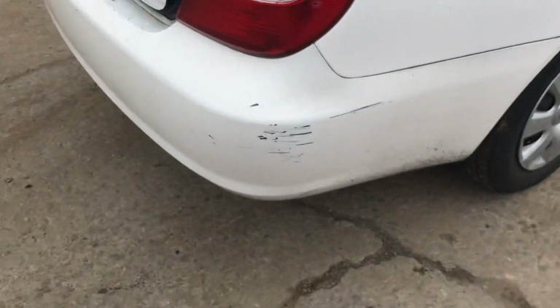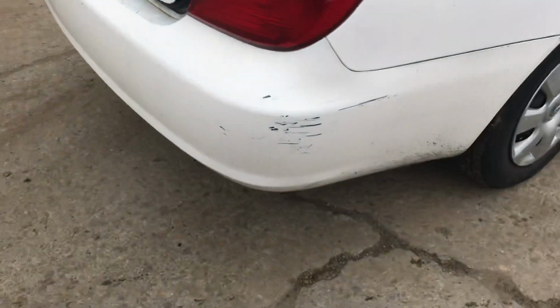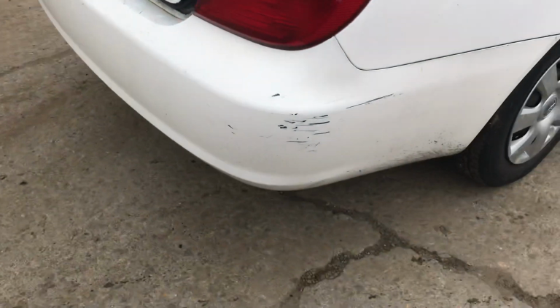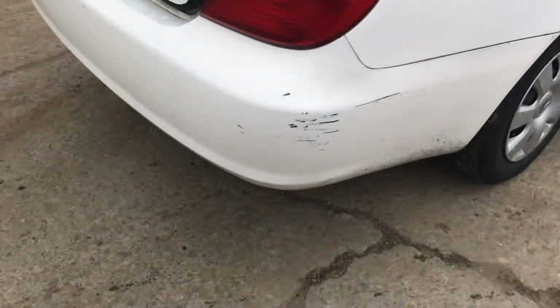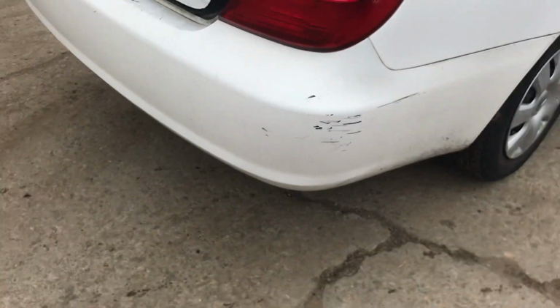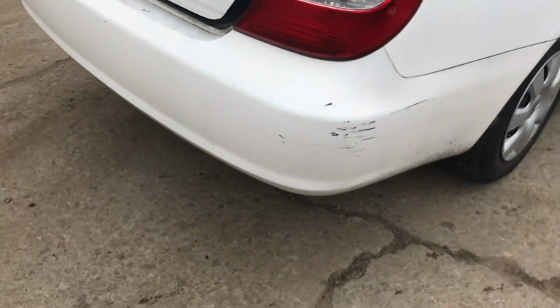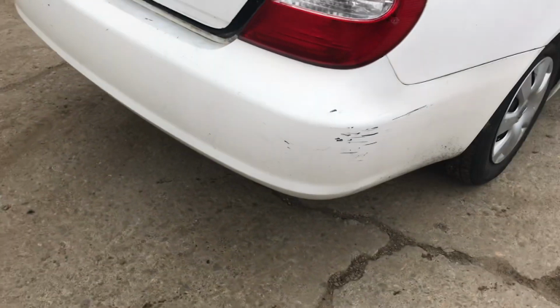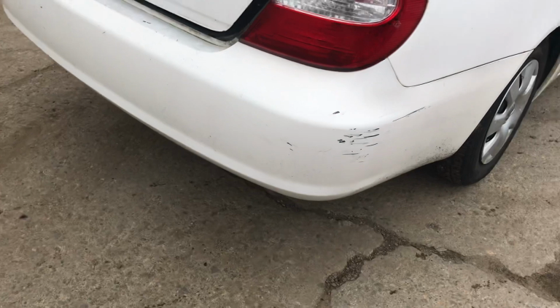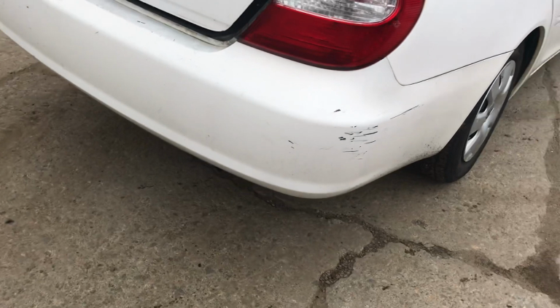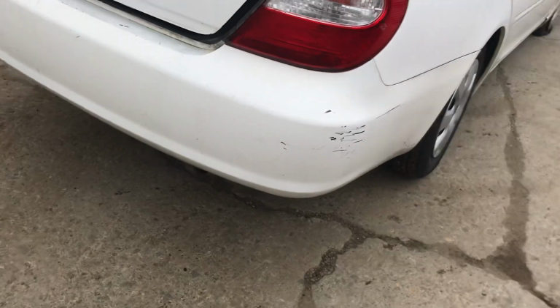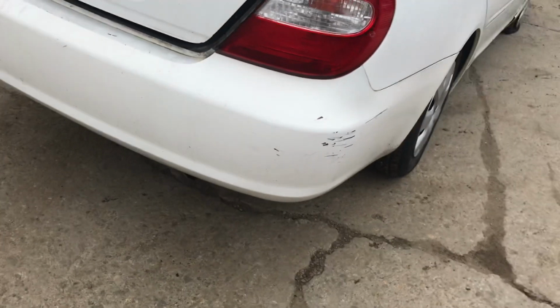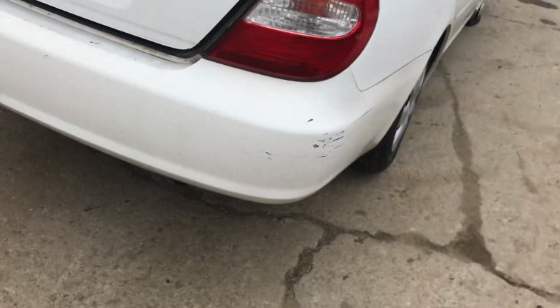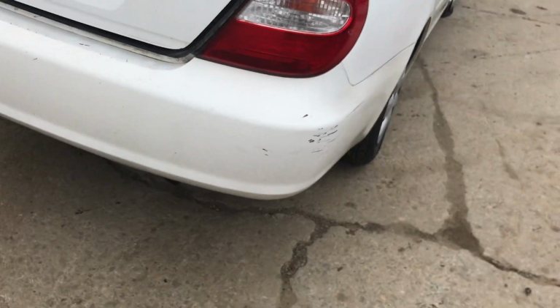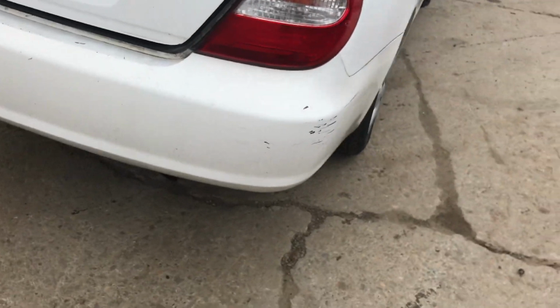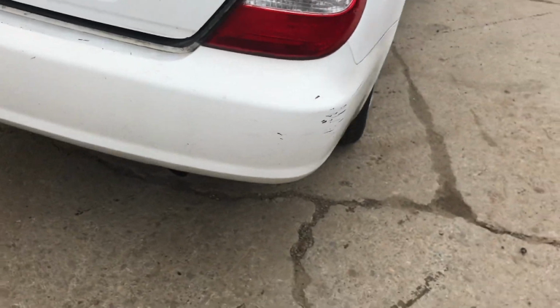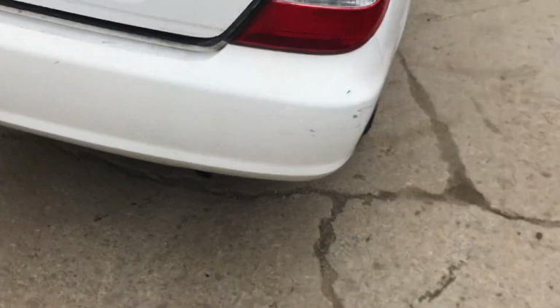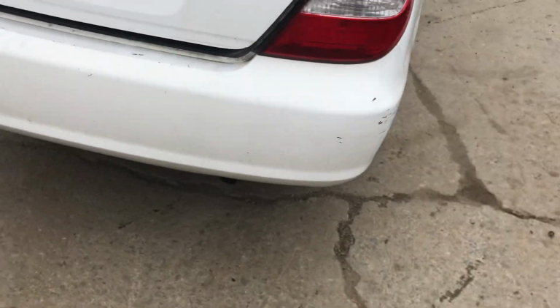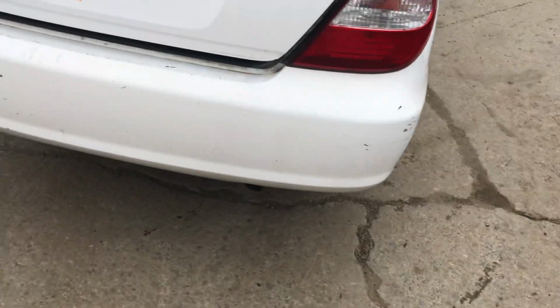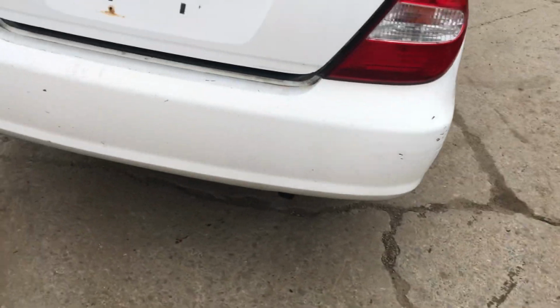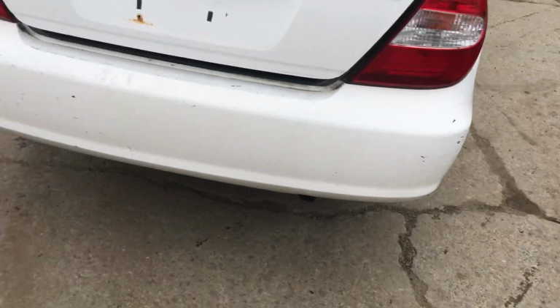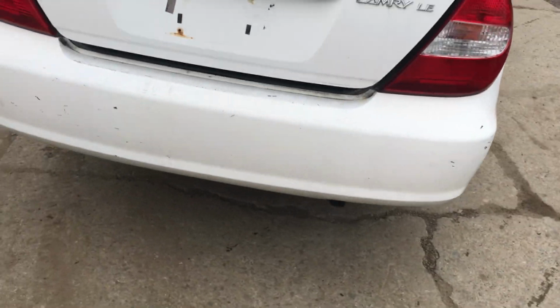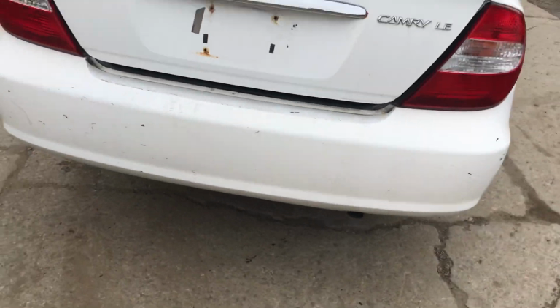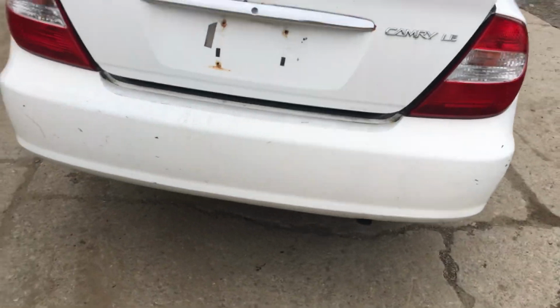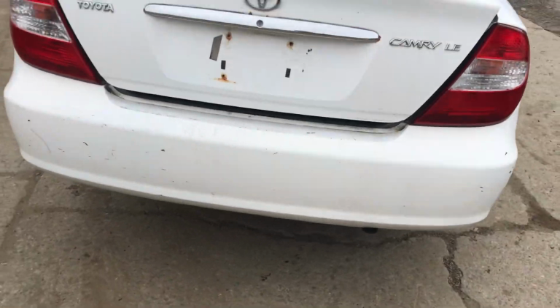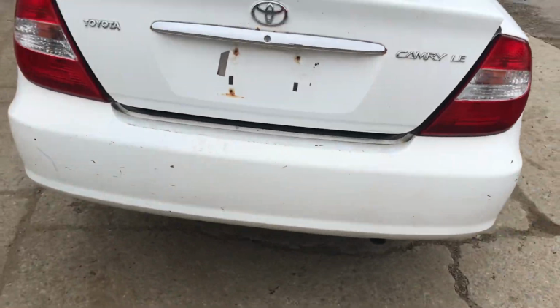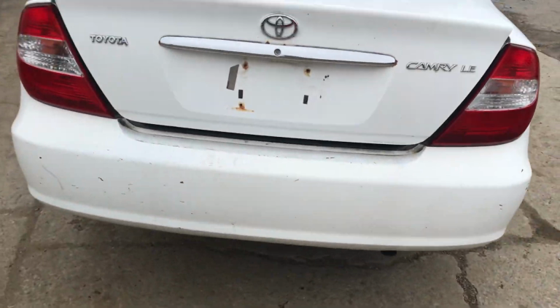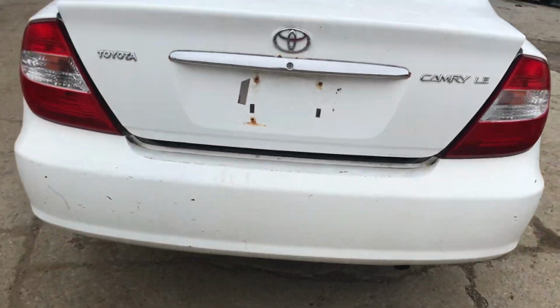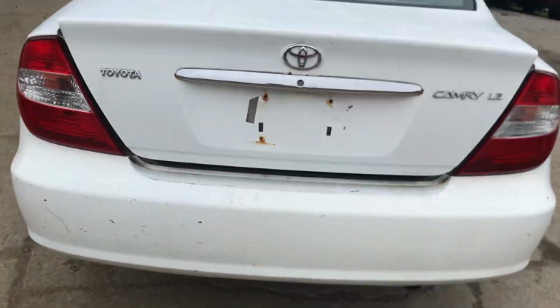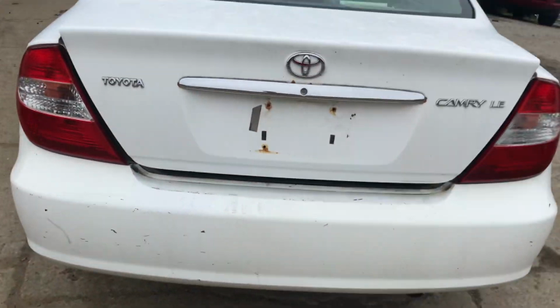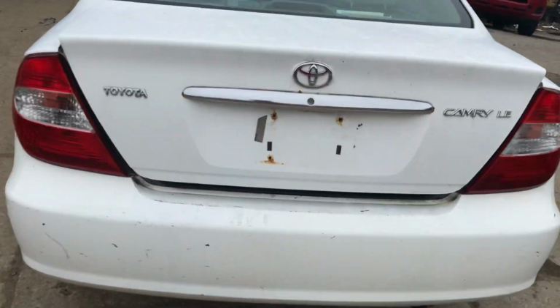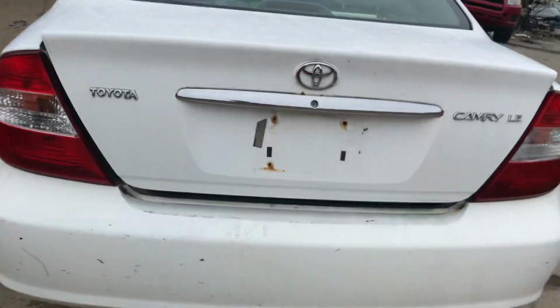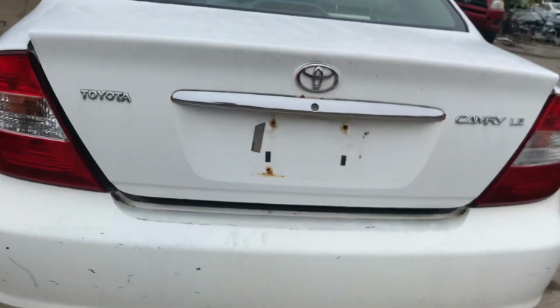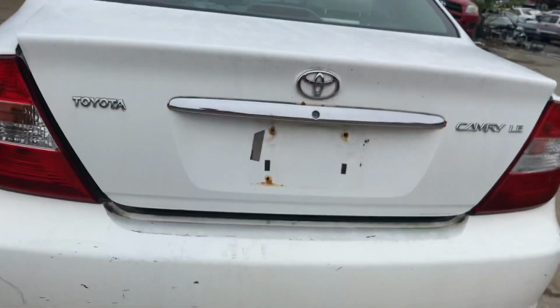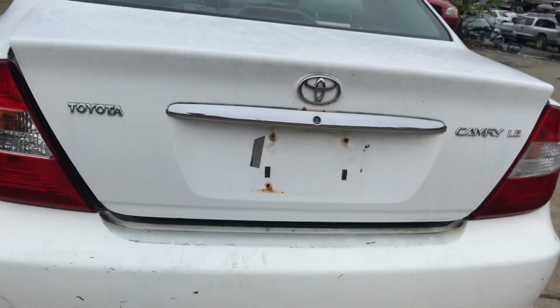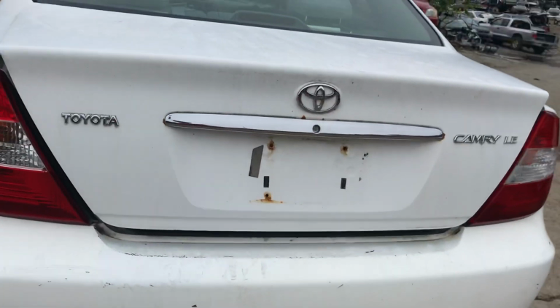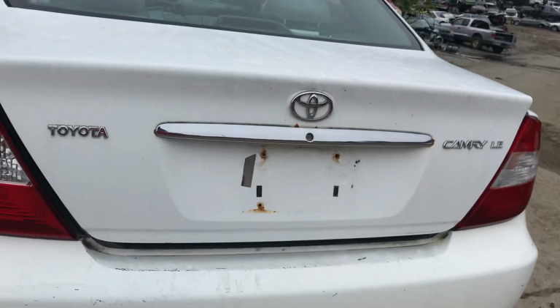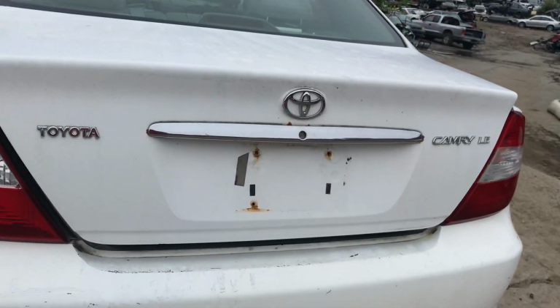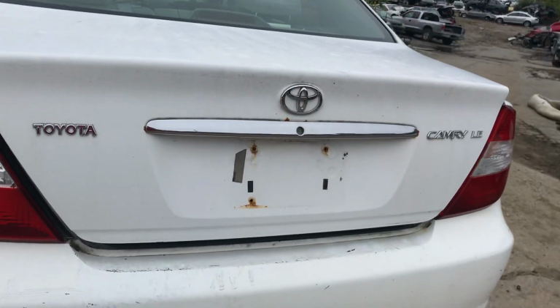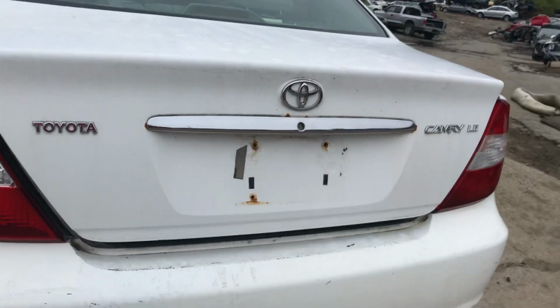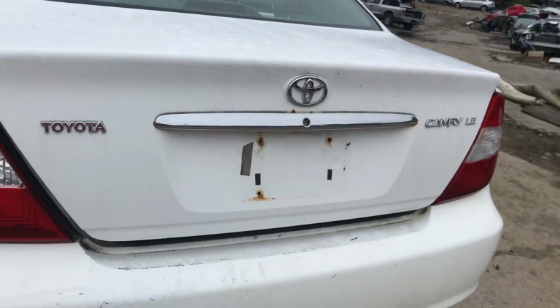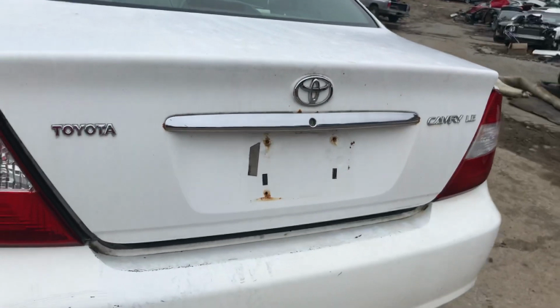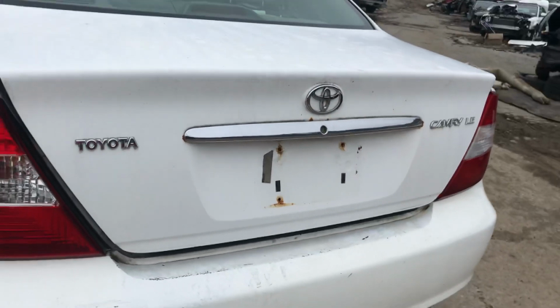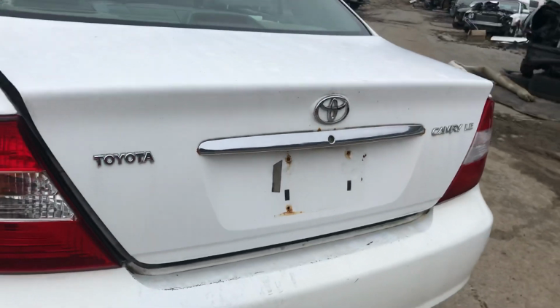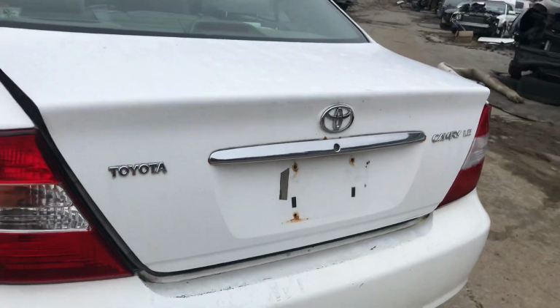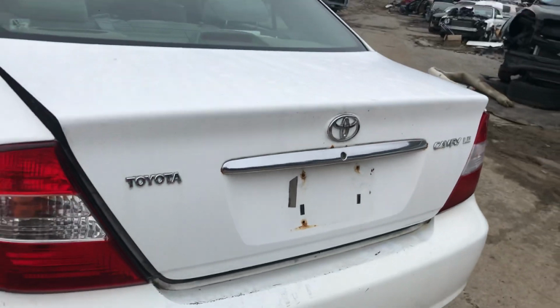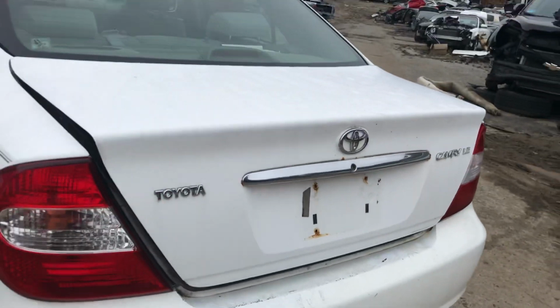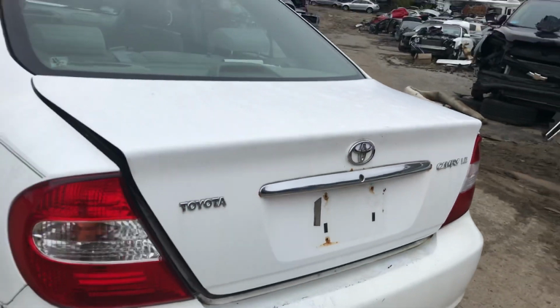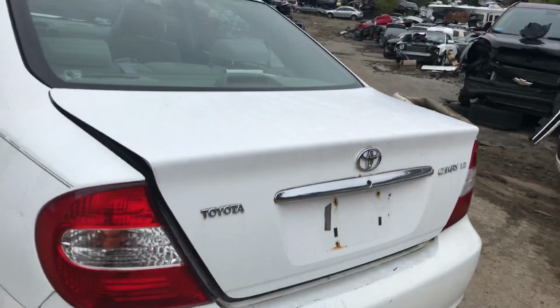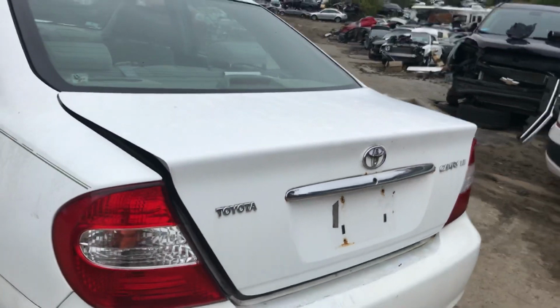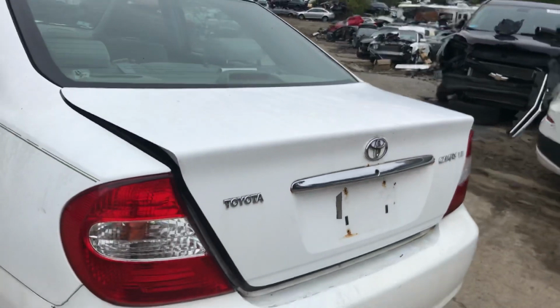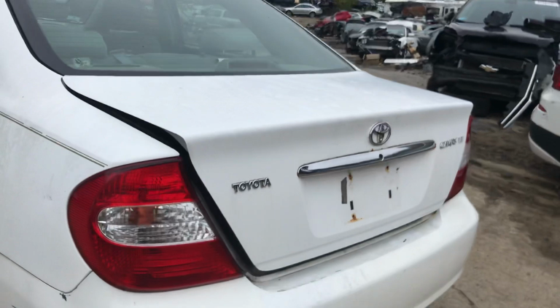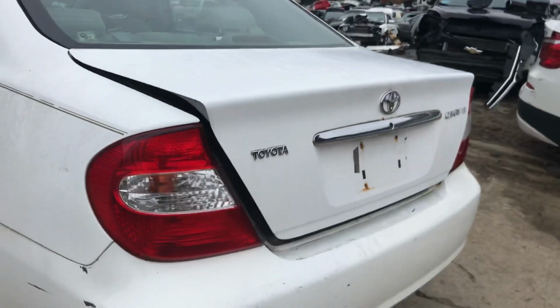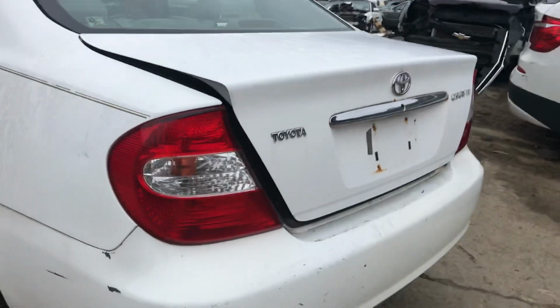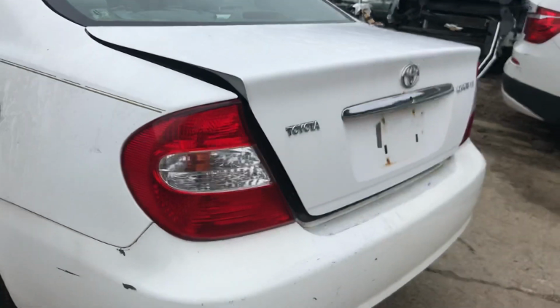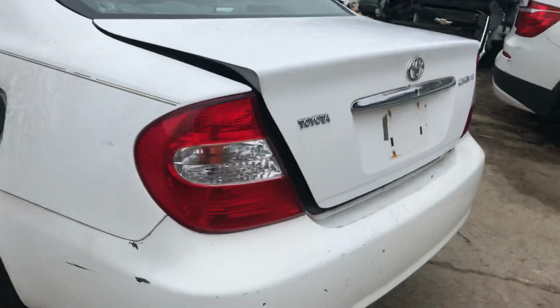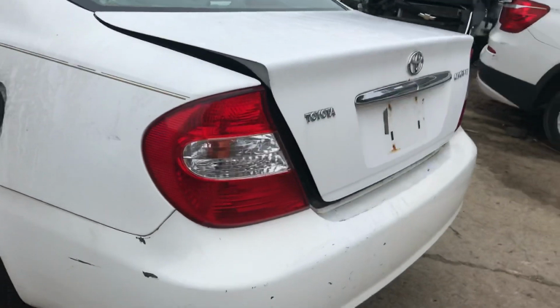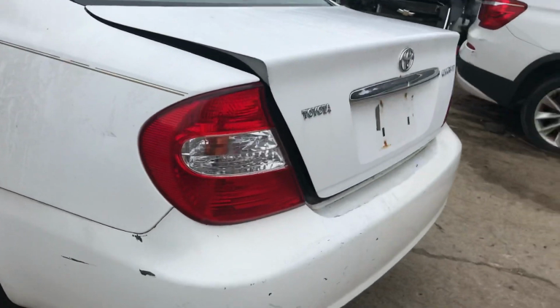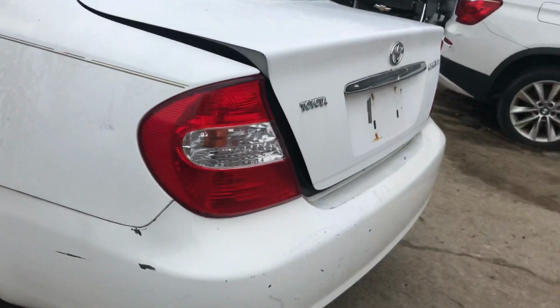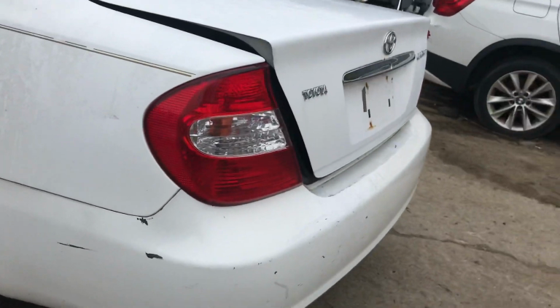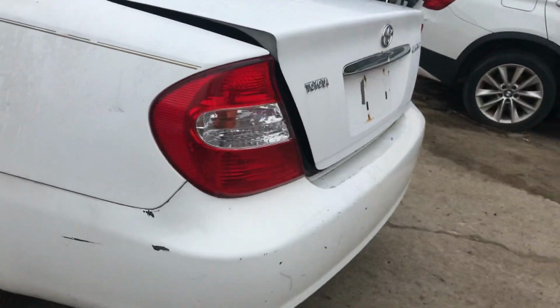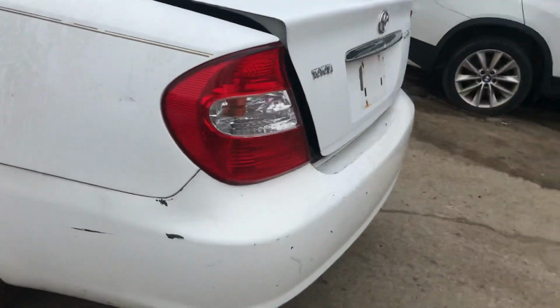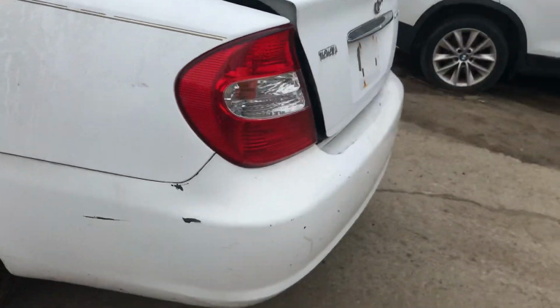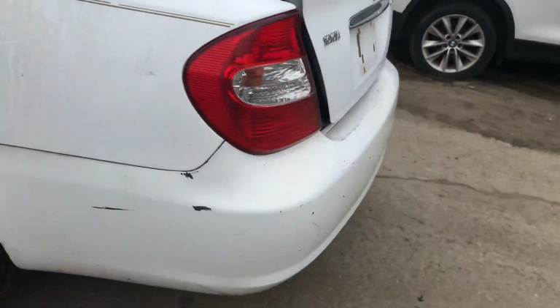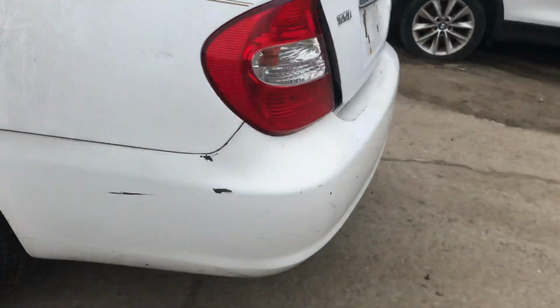Rear bumper has some scuffs. The lid is good. Just a little rust where the license plate goes. The other tail light is good.